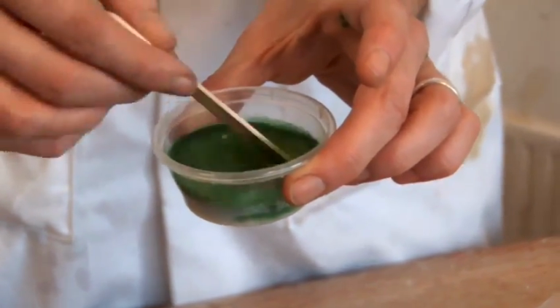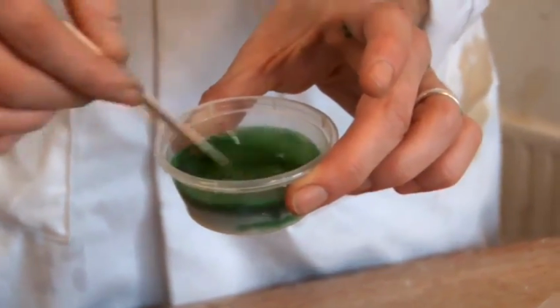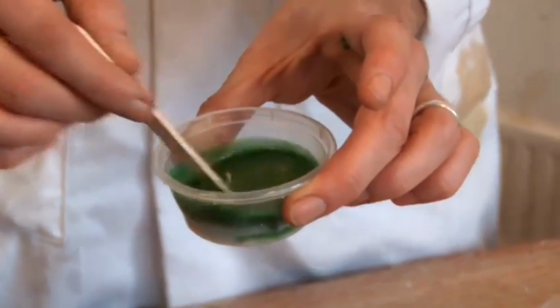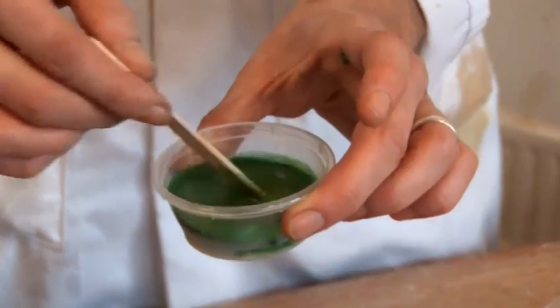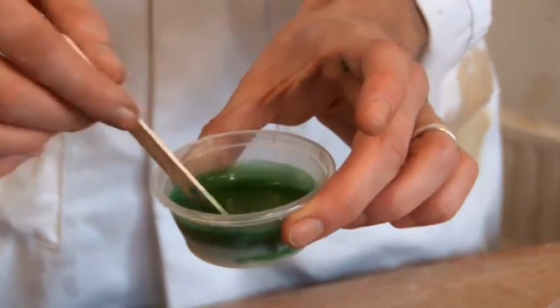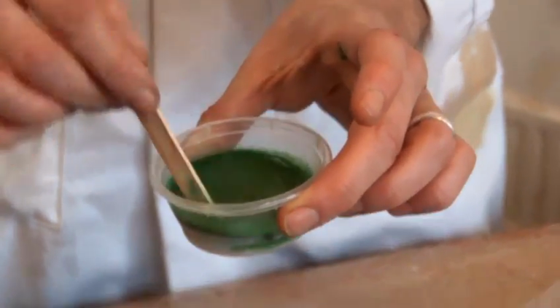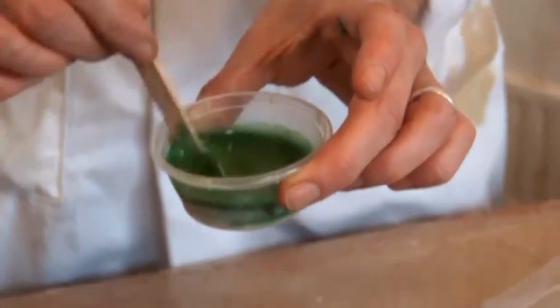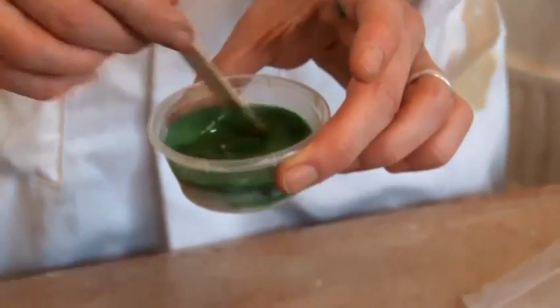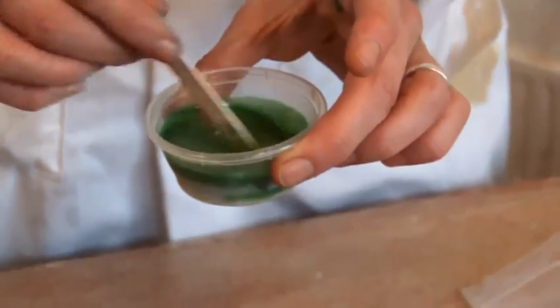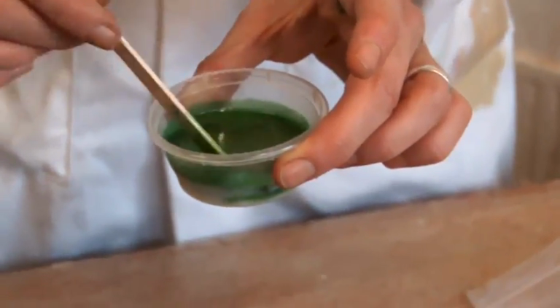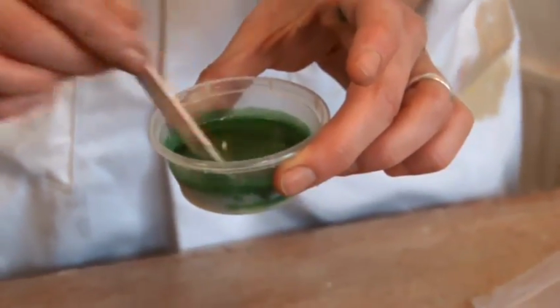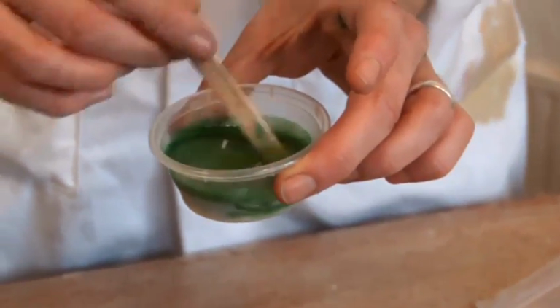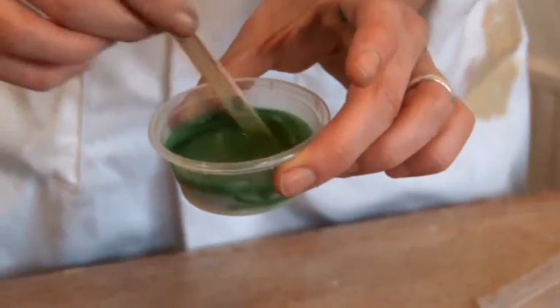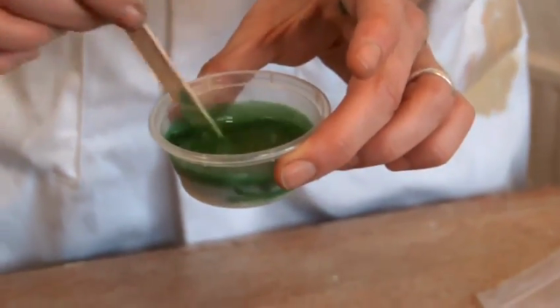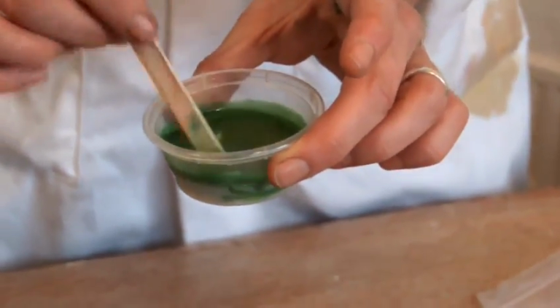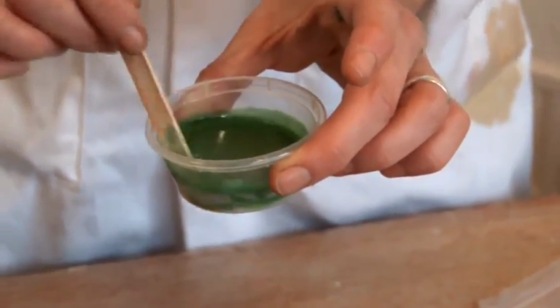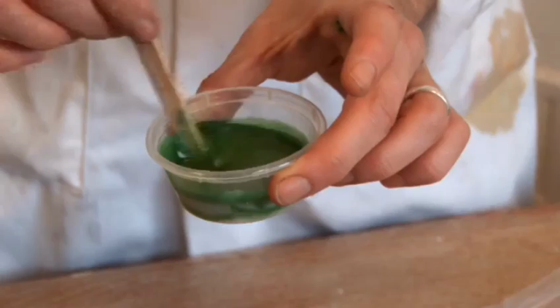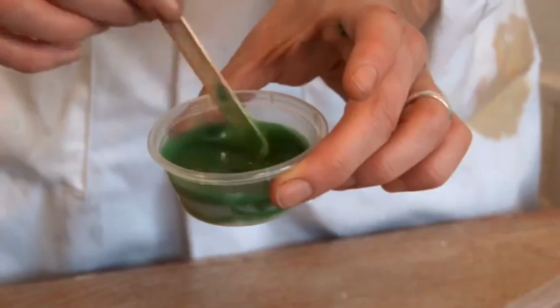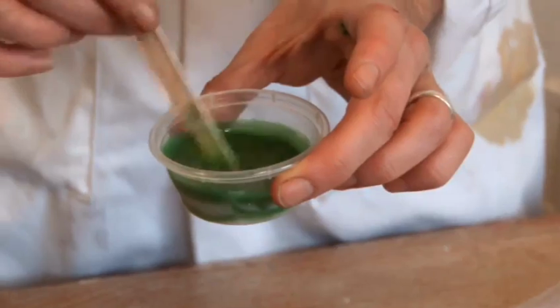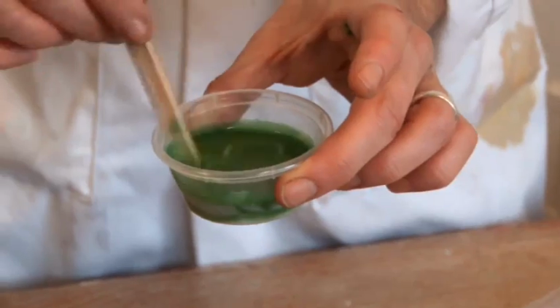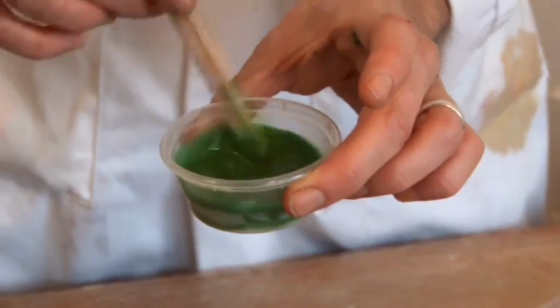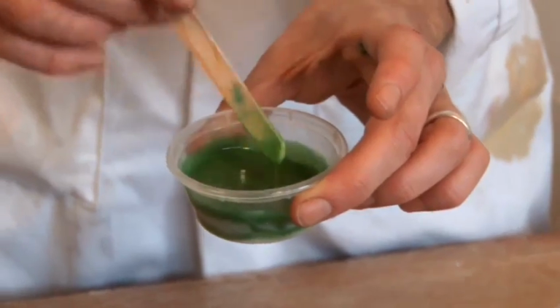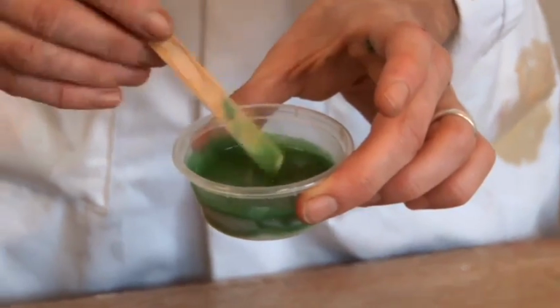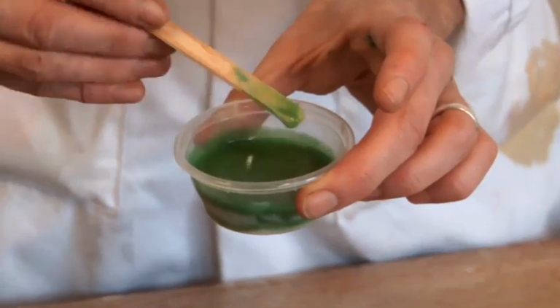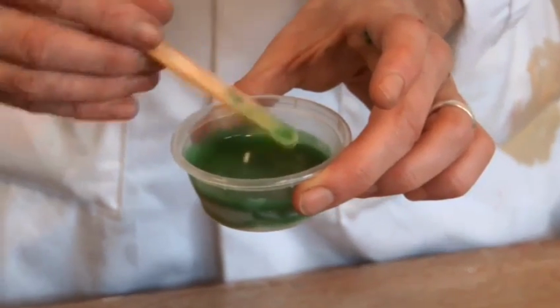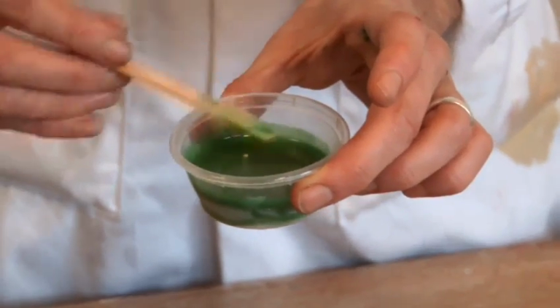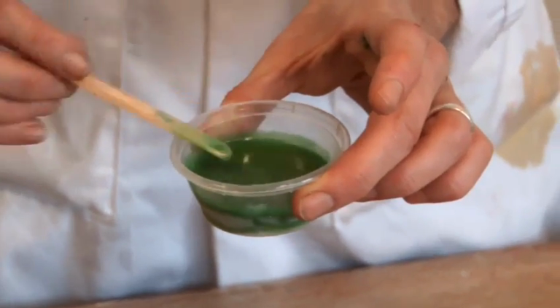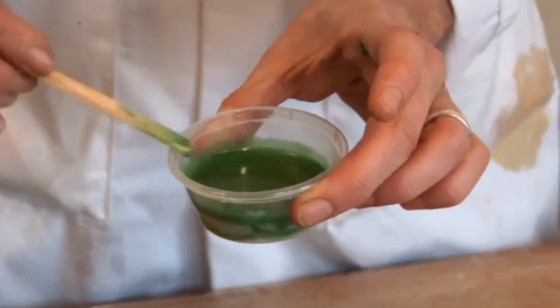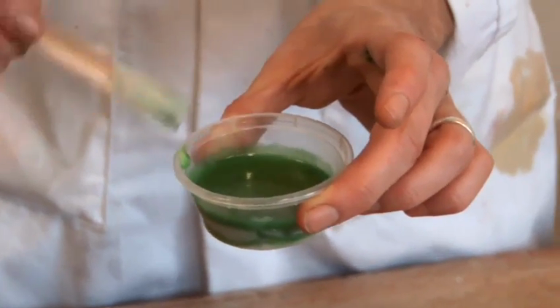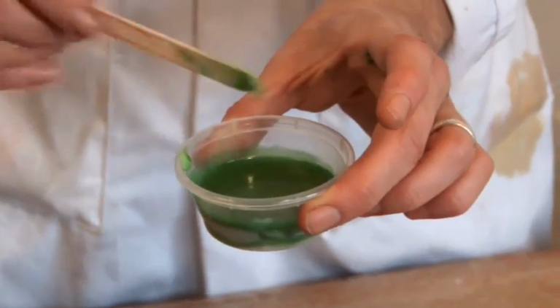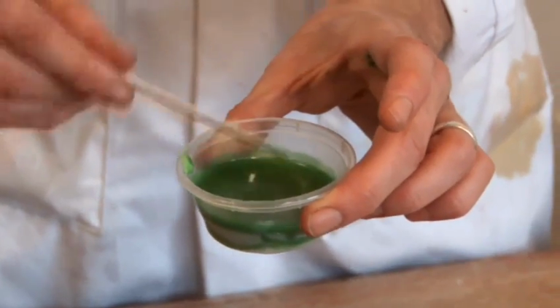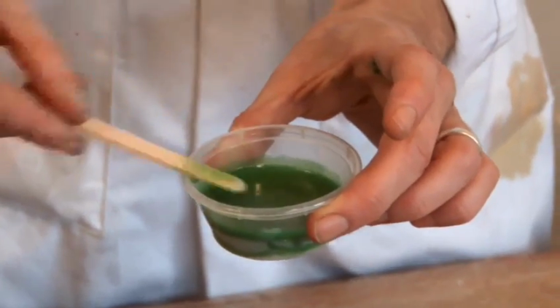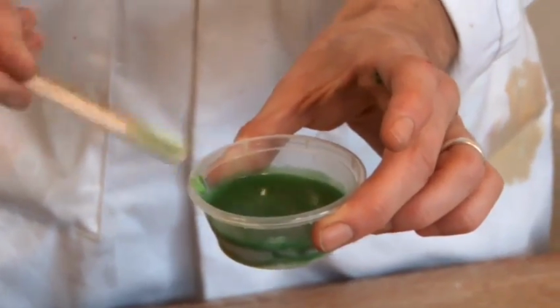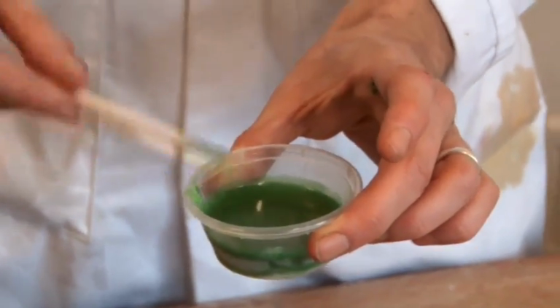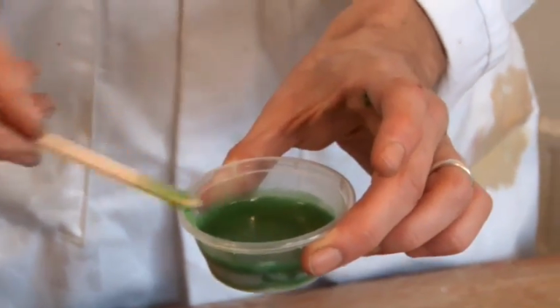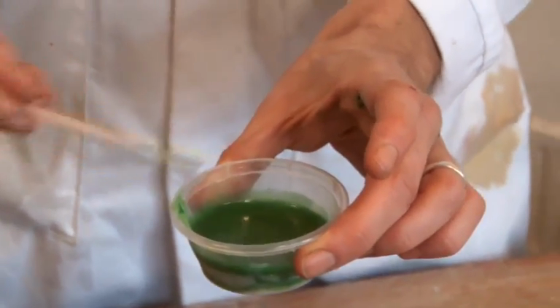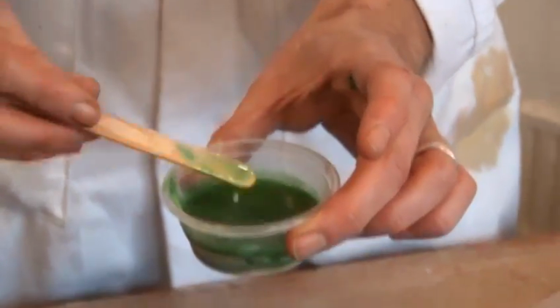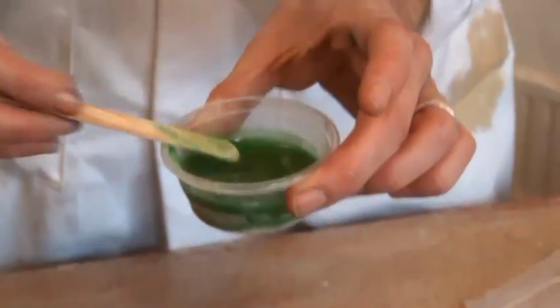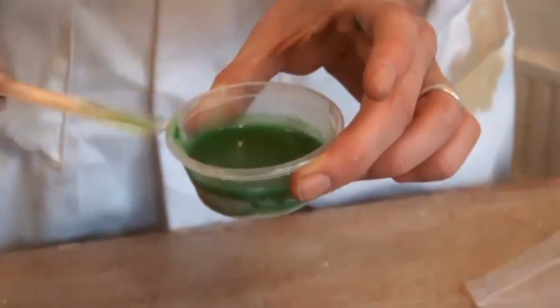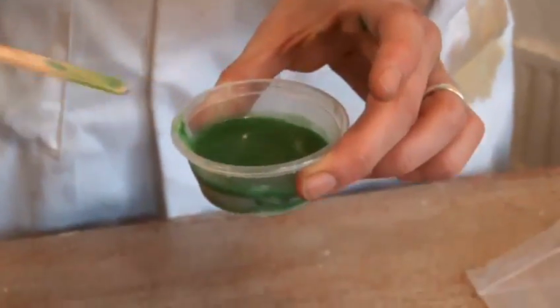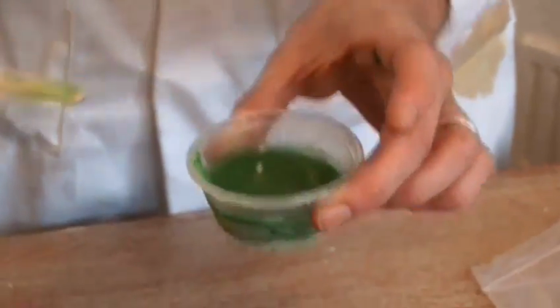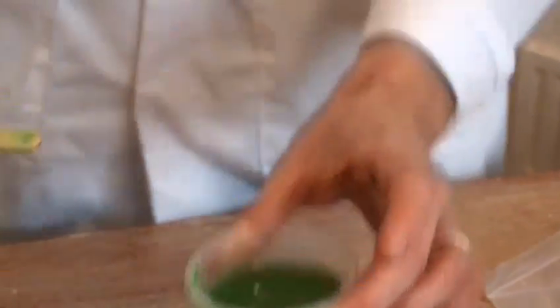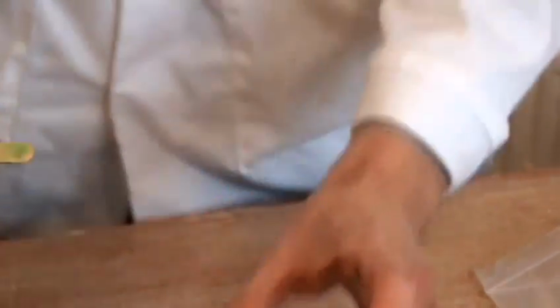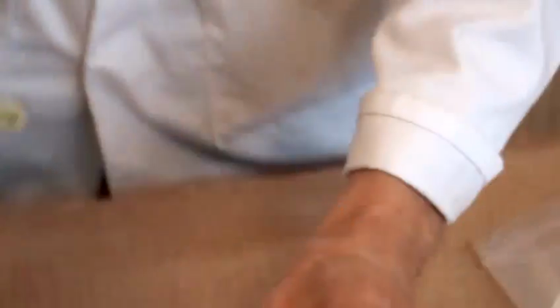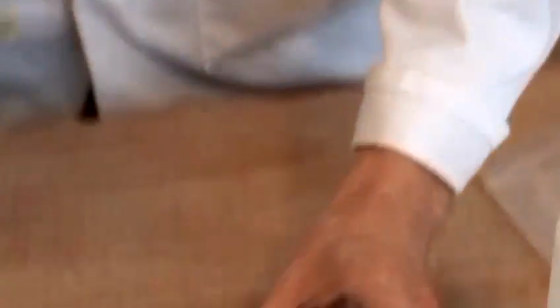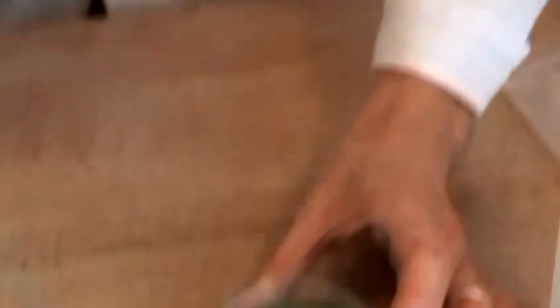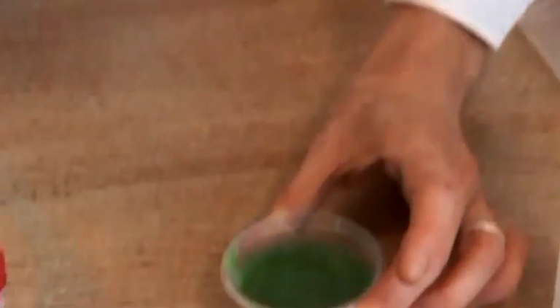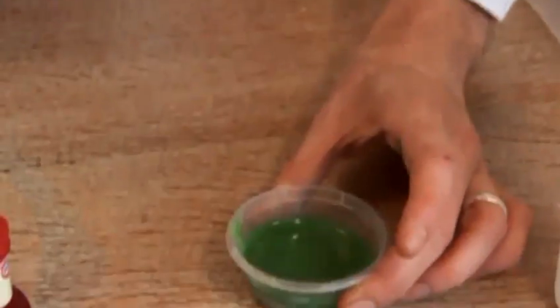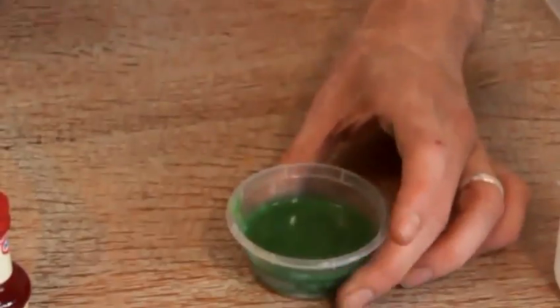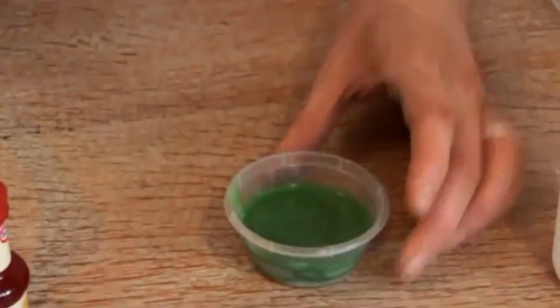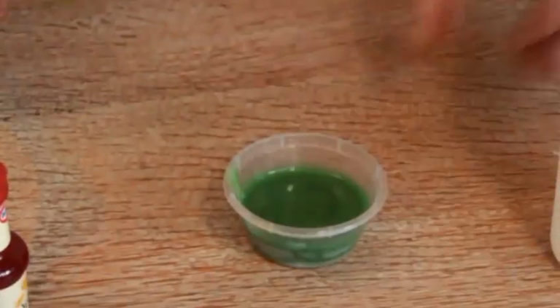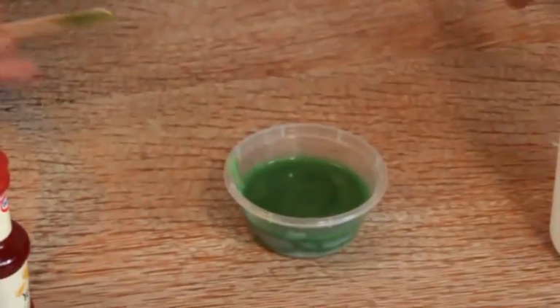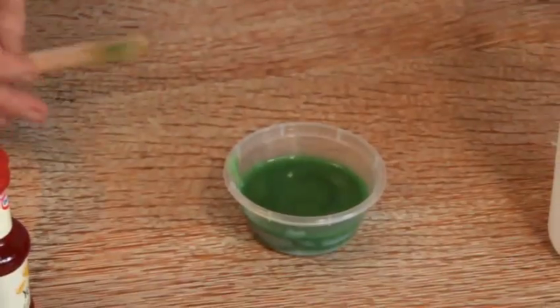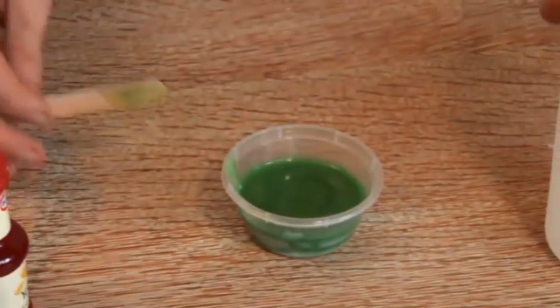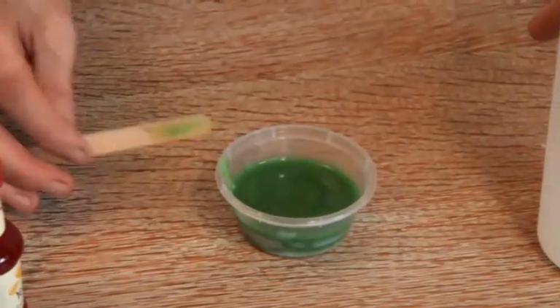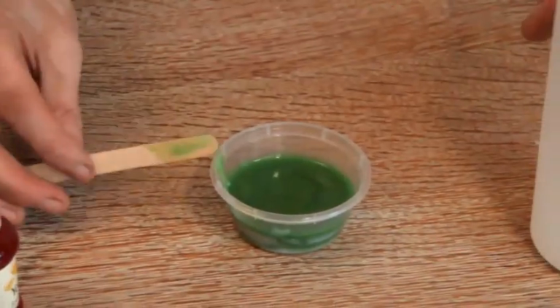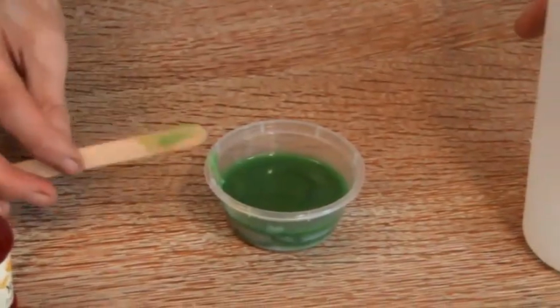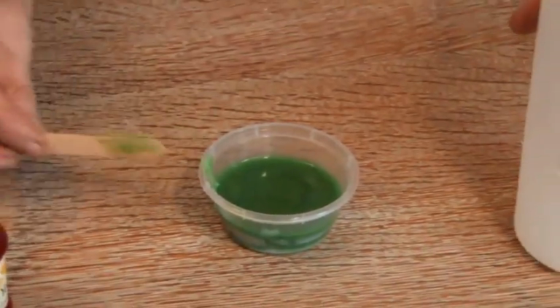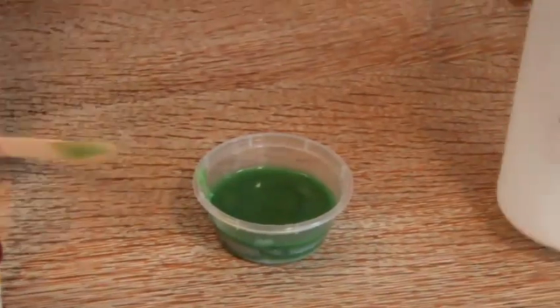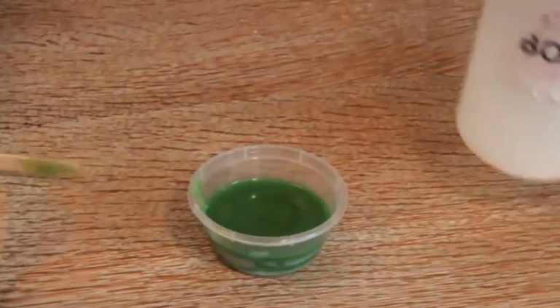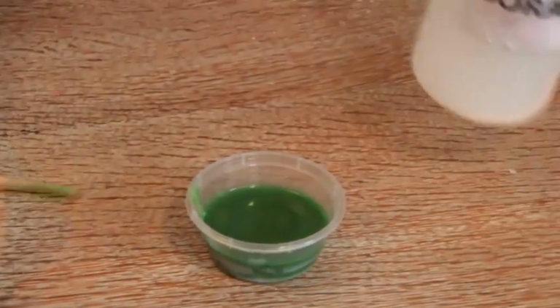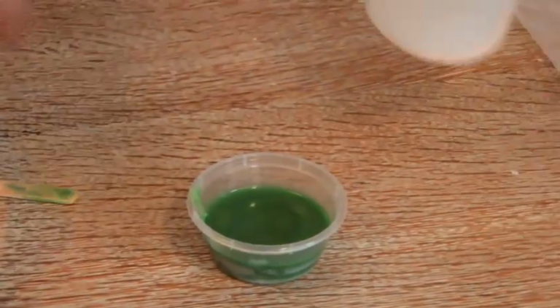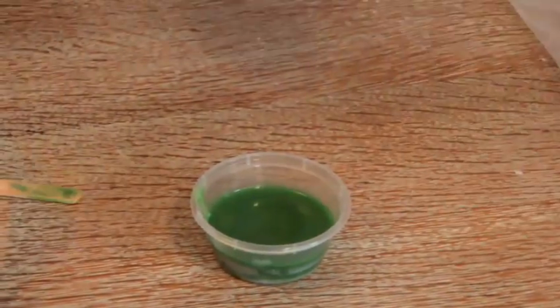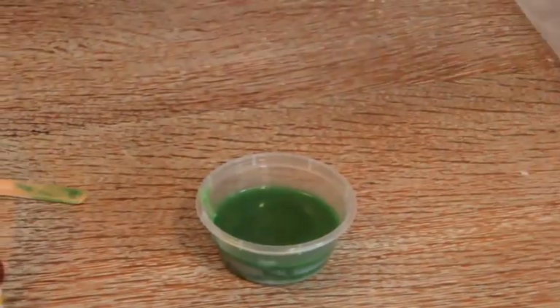And we can see we've got a lovely dark green. Again, you can decide if you want more blue to make it darker, or more yellow to make it lighter.